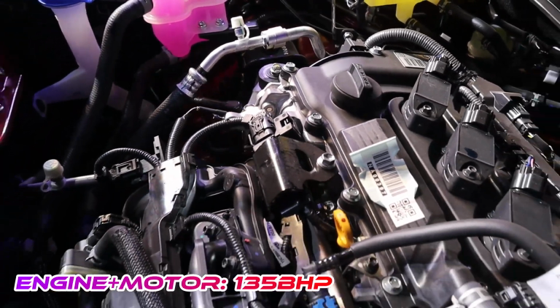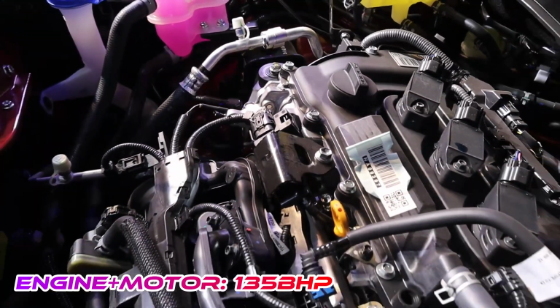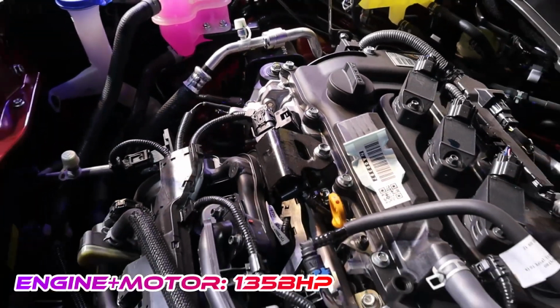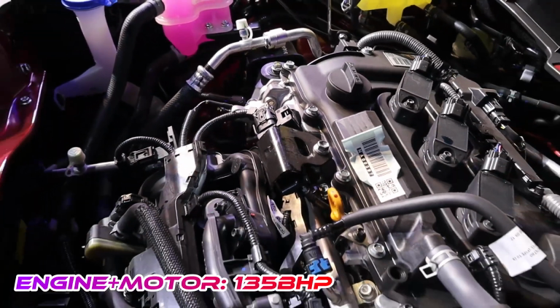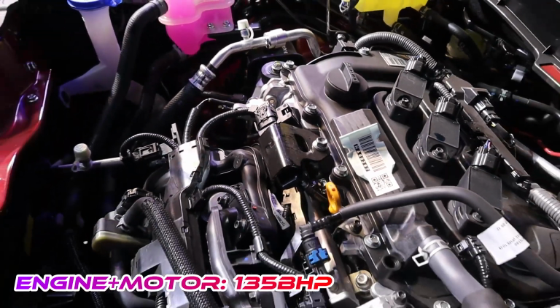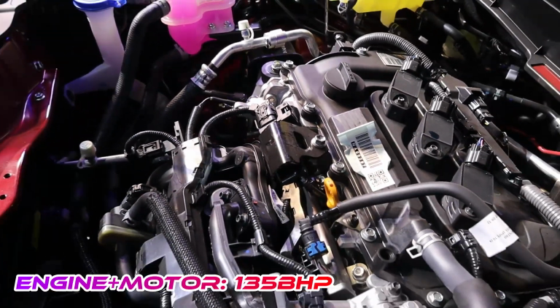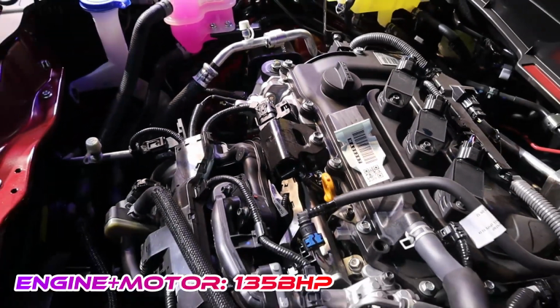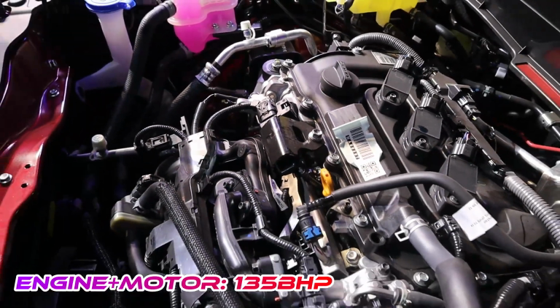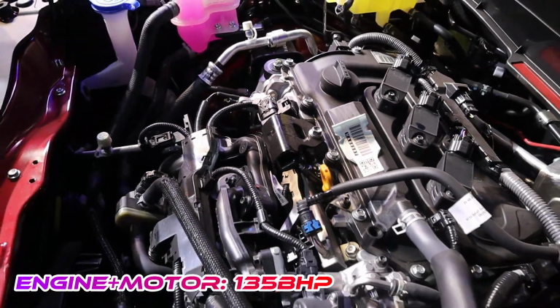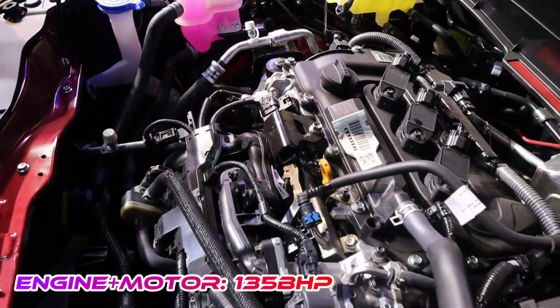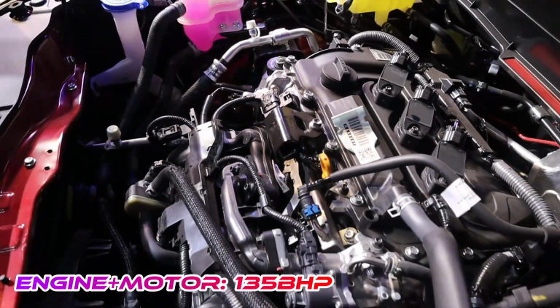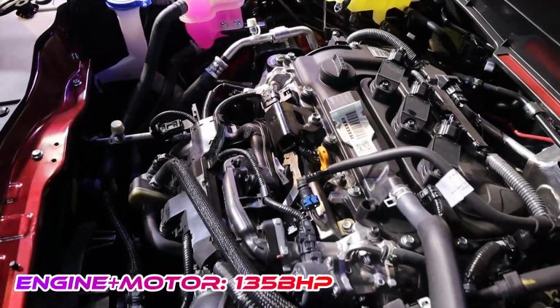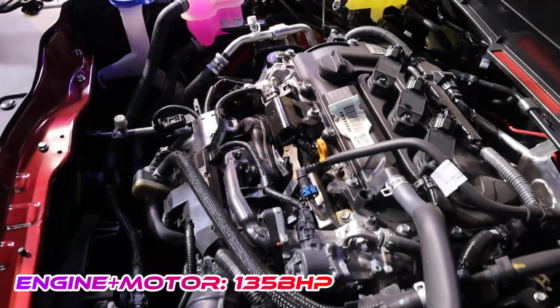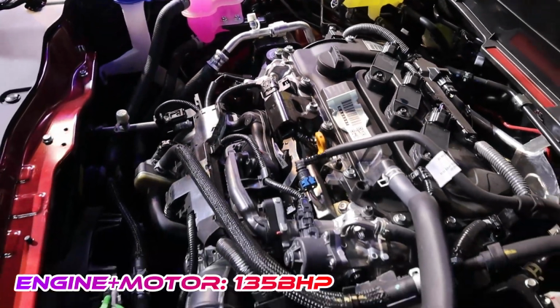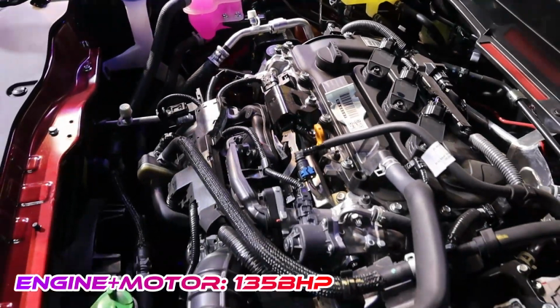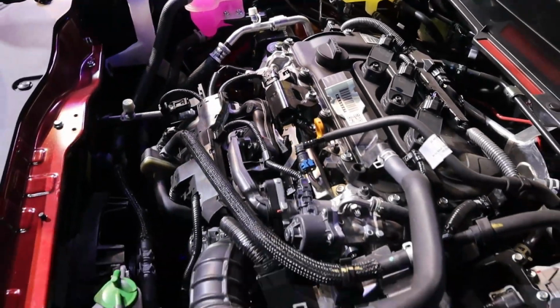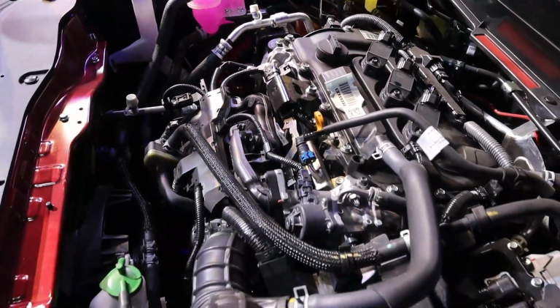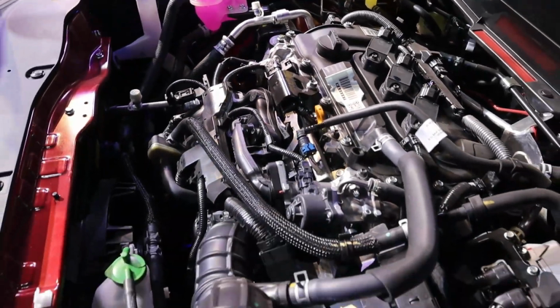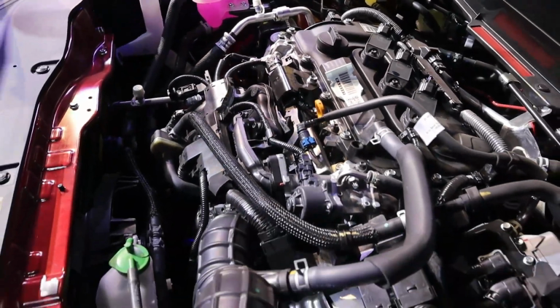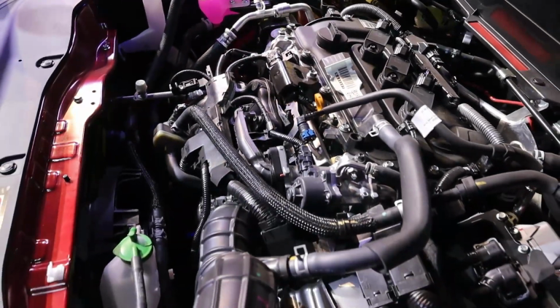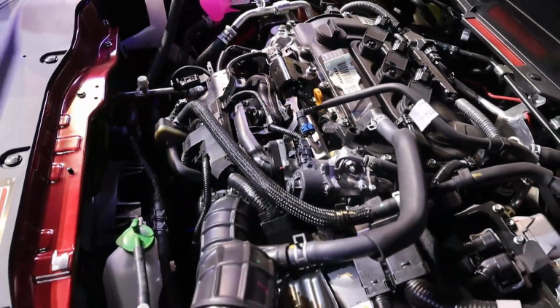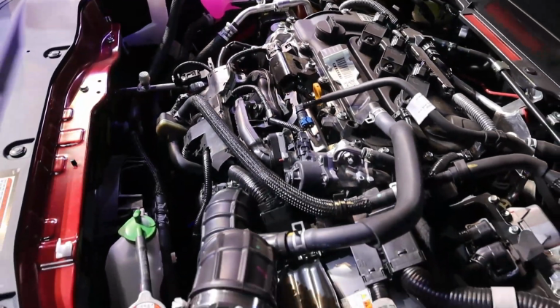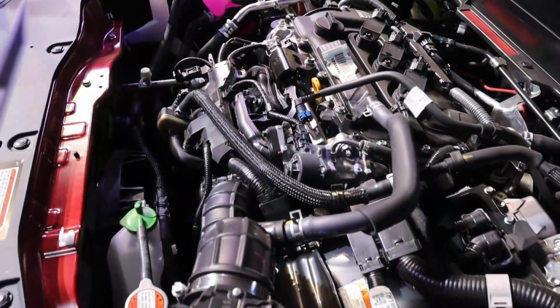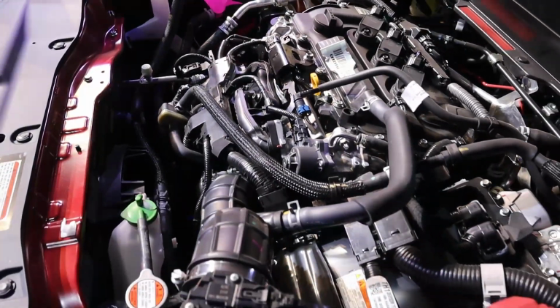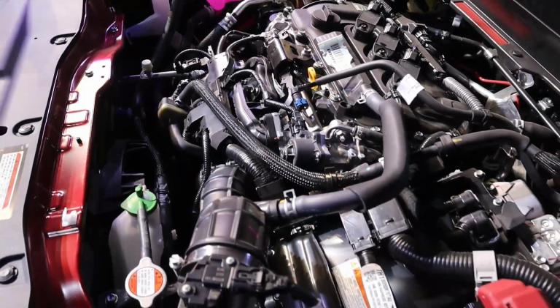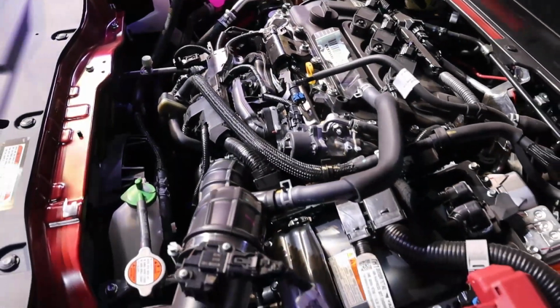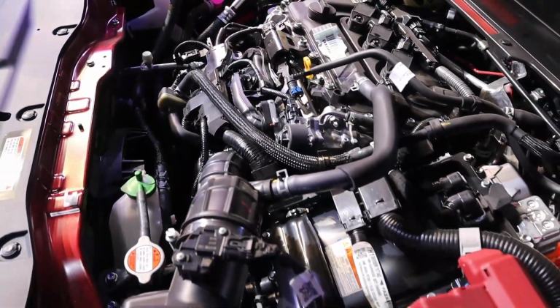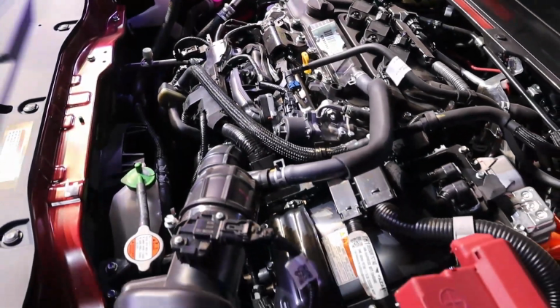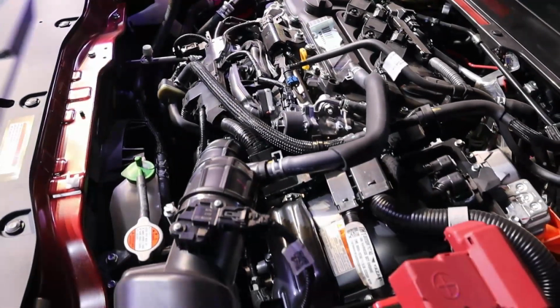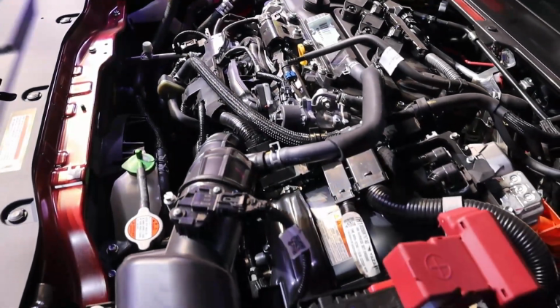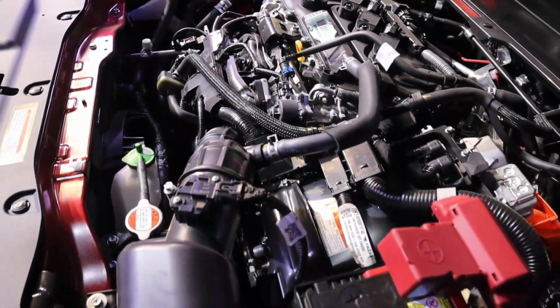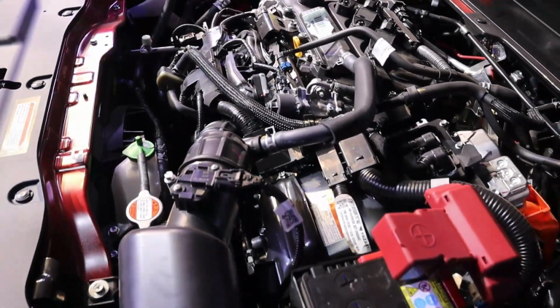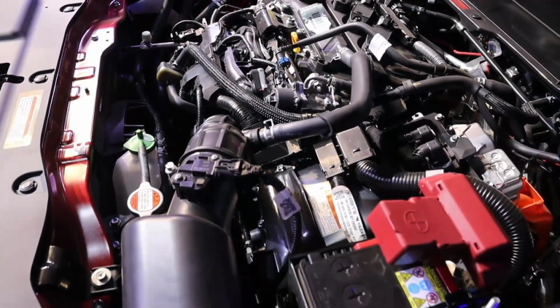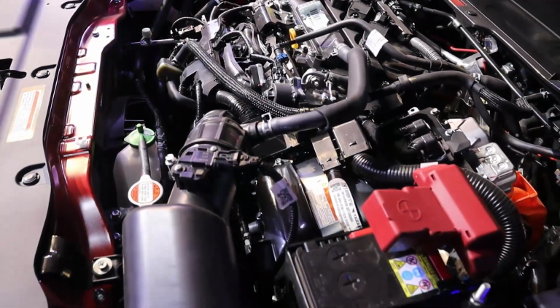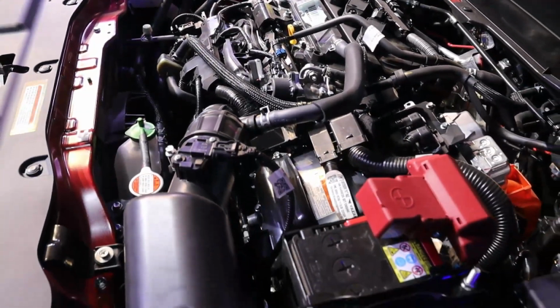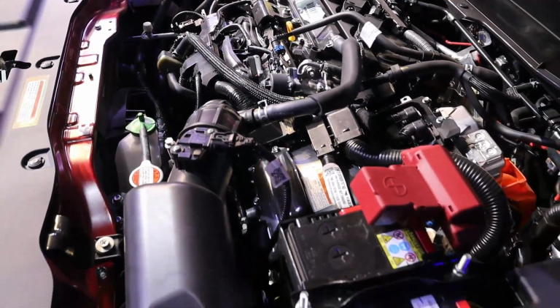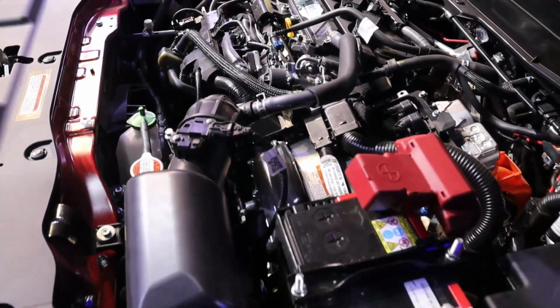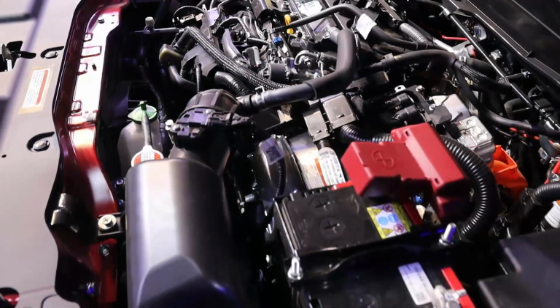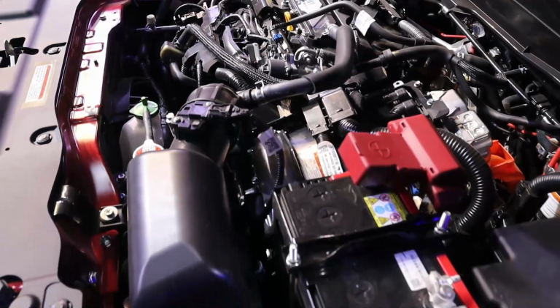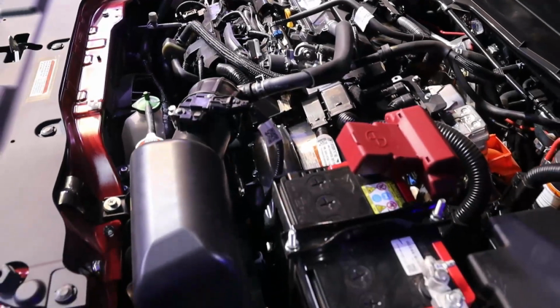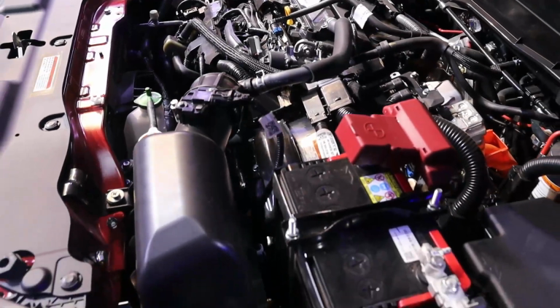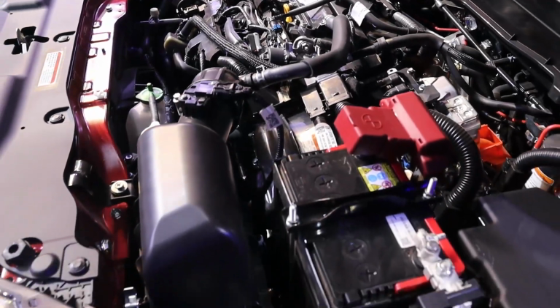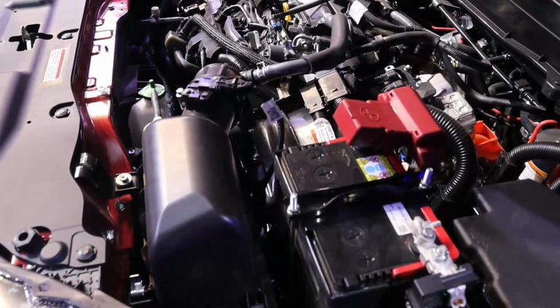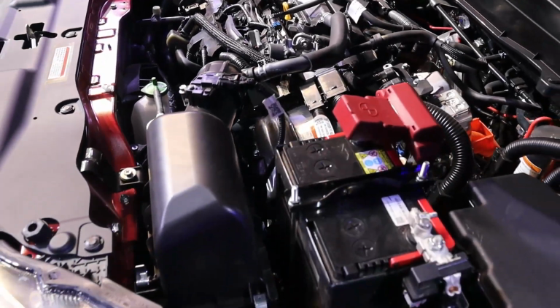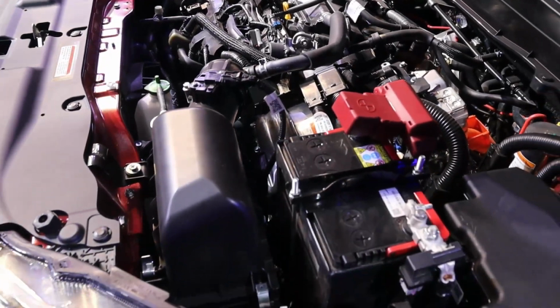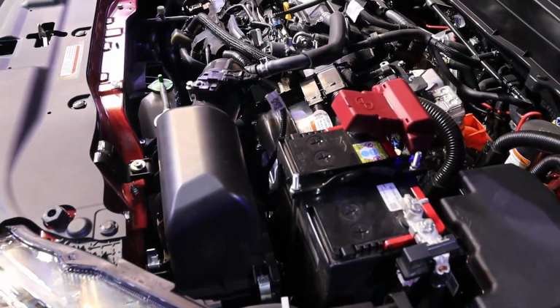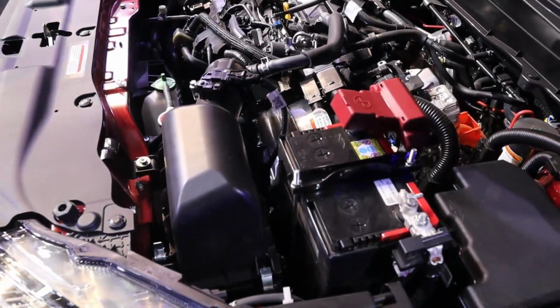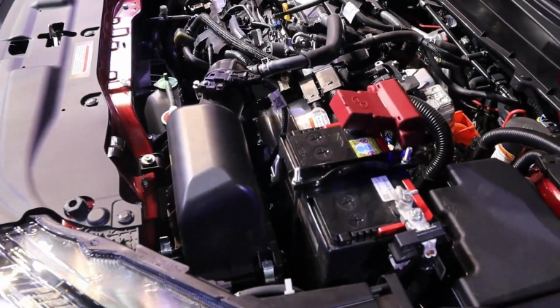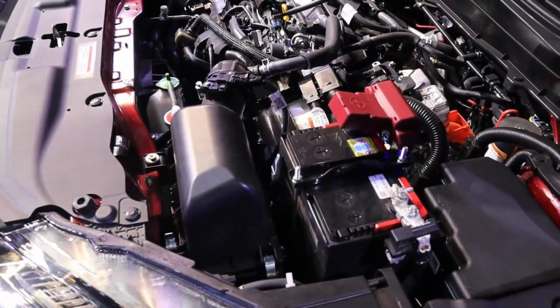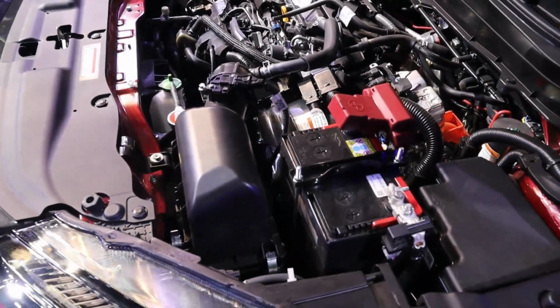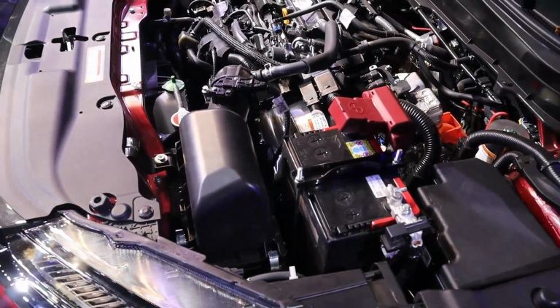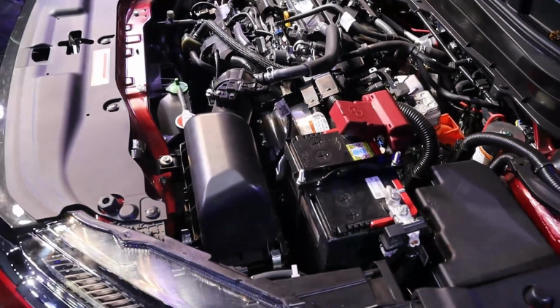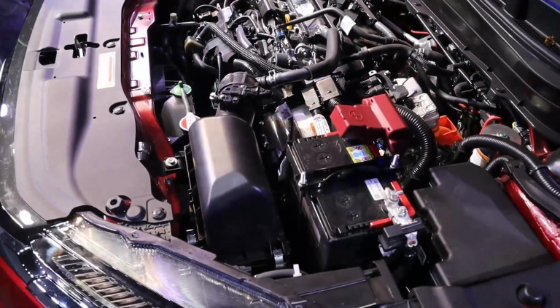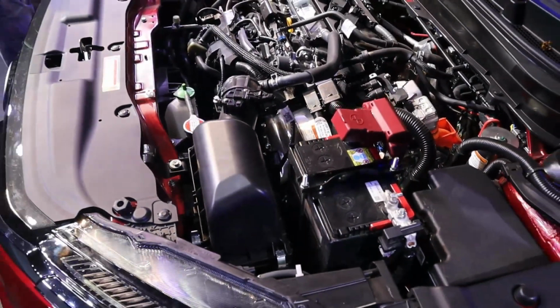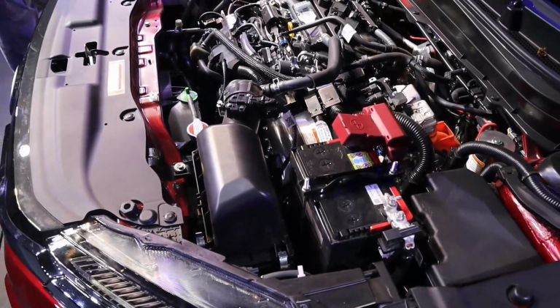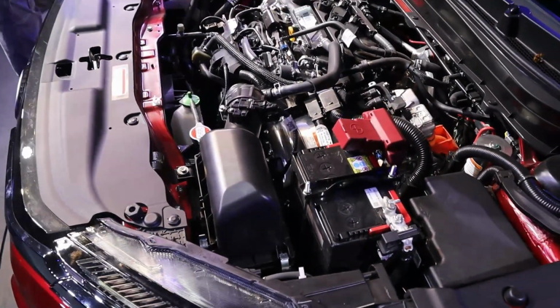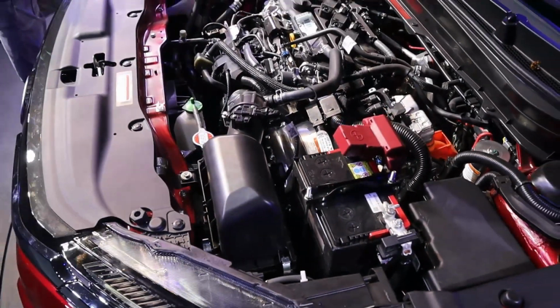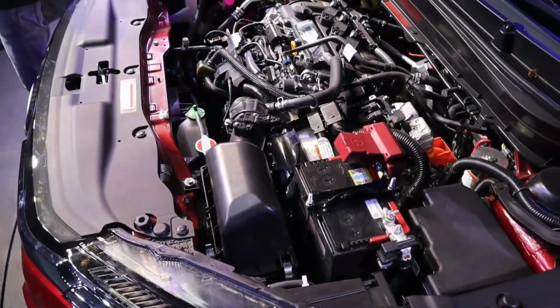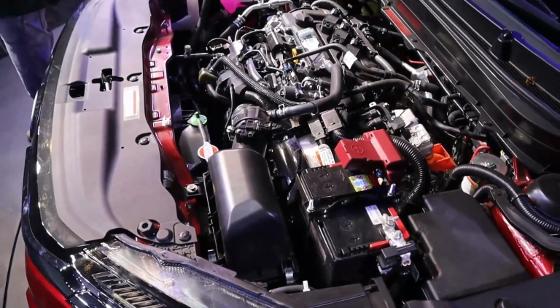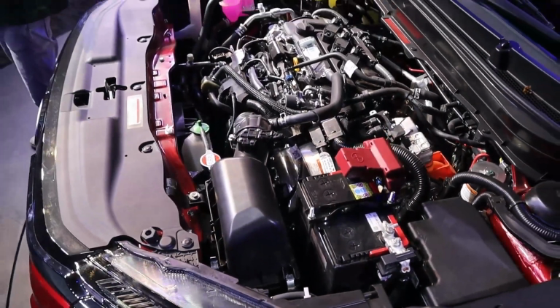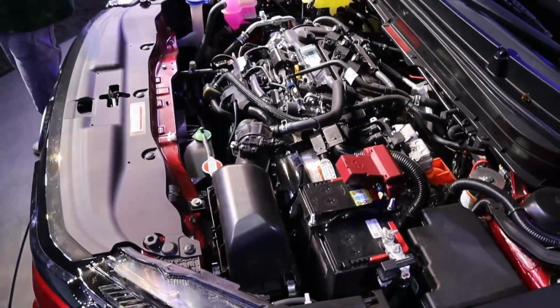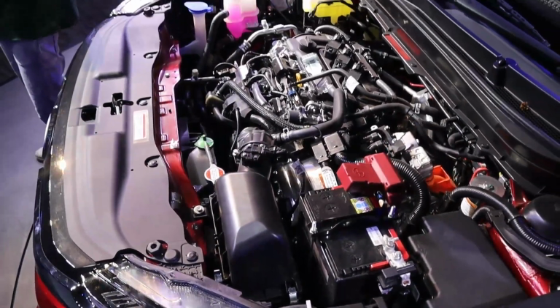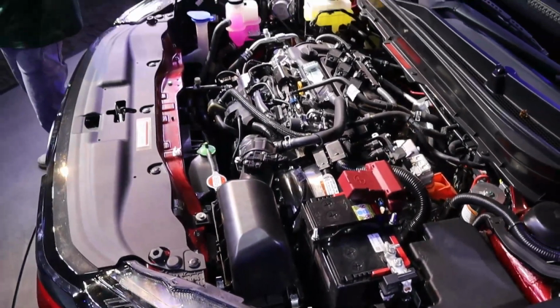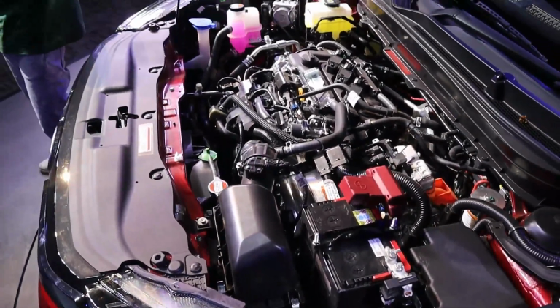This is a self-charging hybrid electric SUV. In this car you will get self-charging — you don't need to charge anything externally.